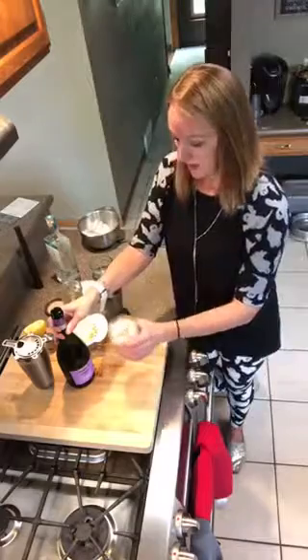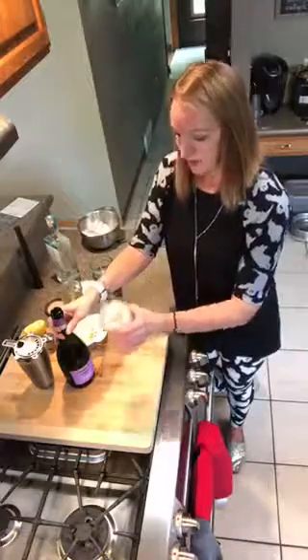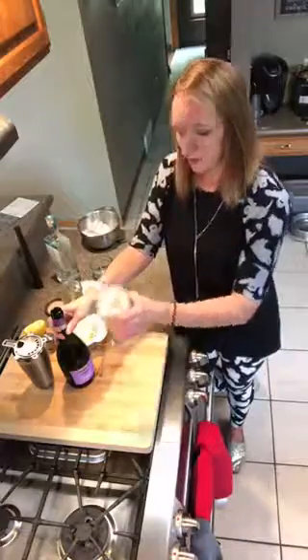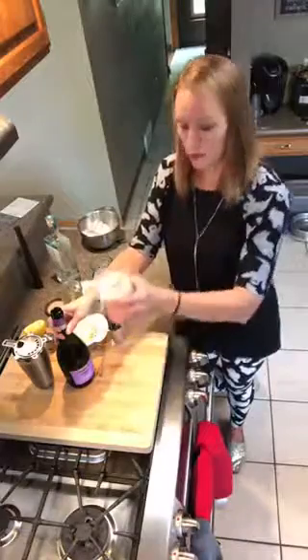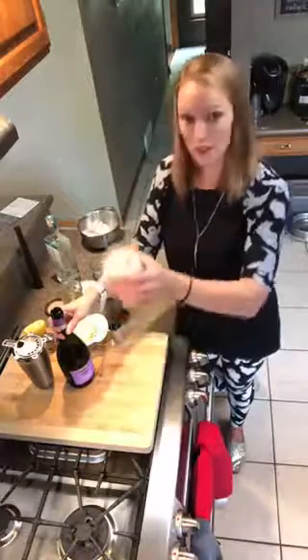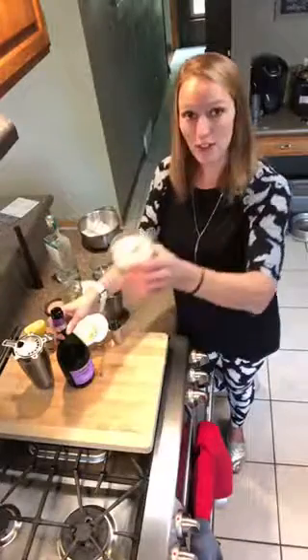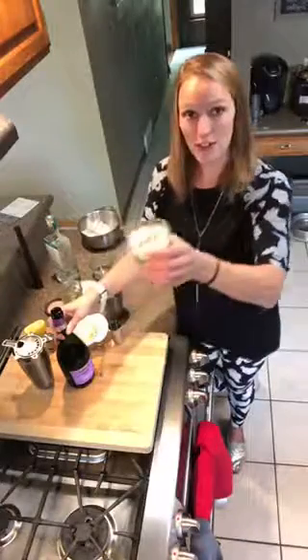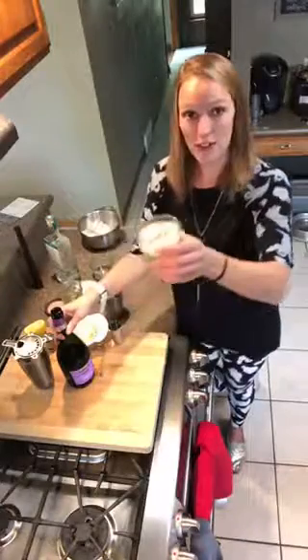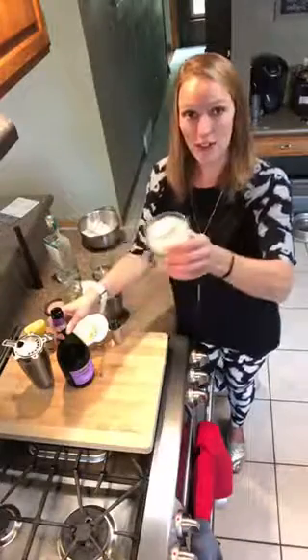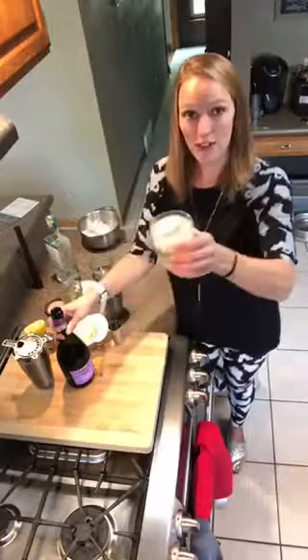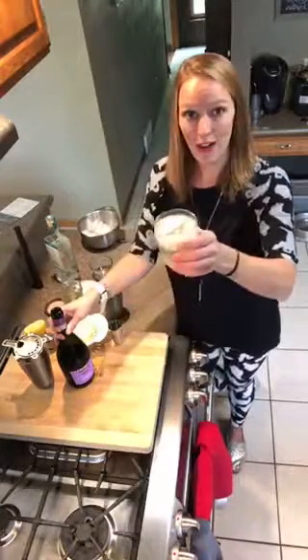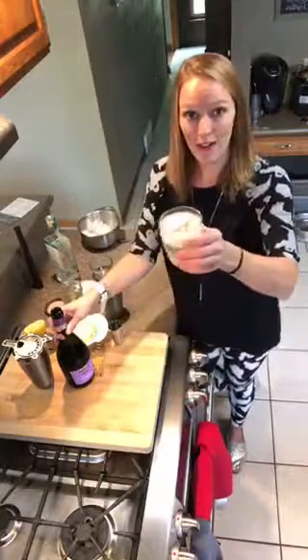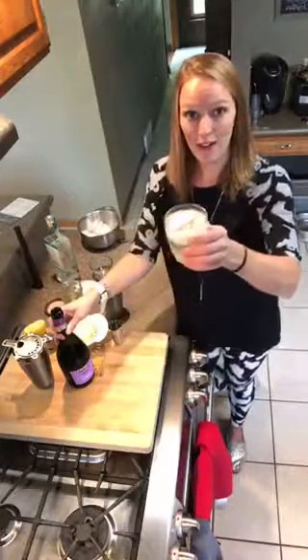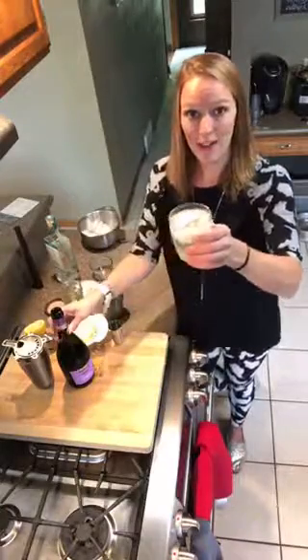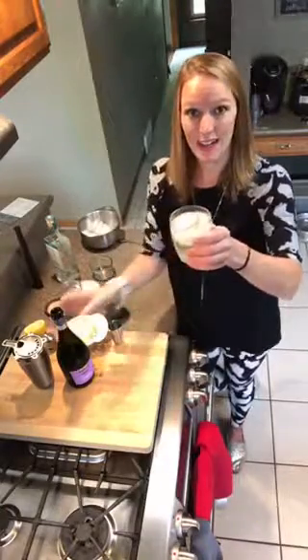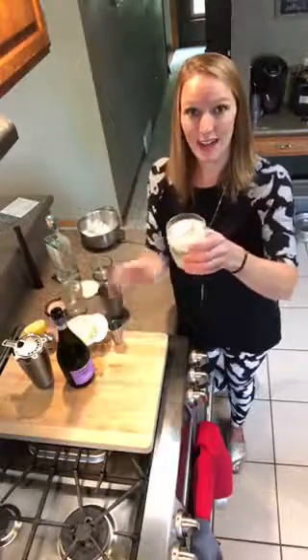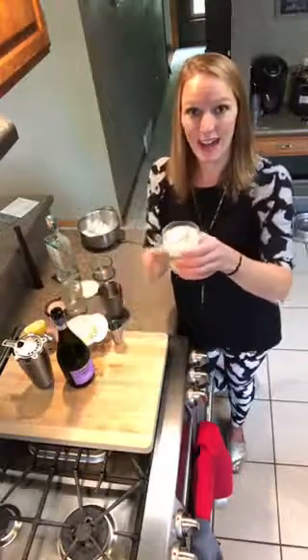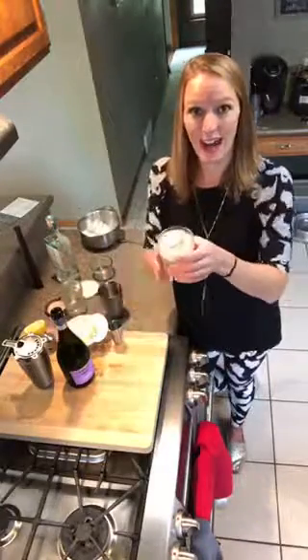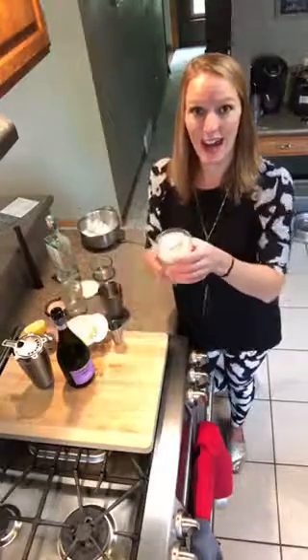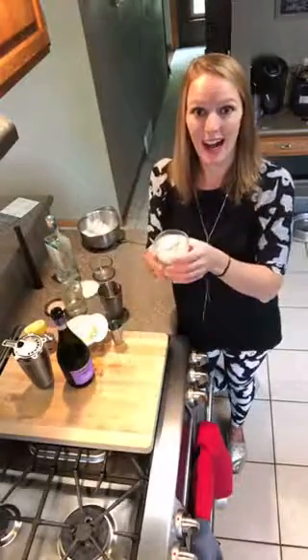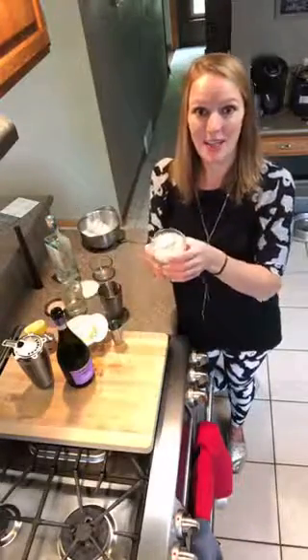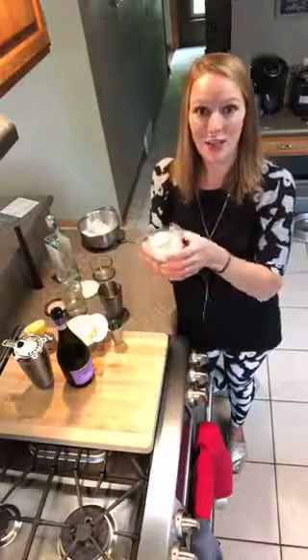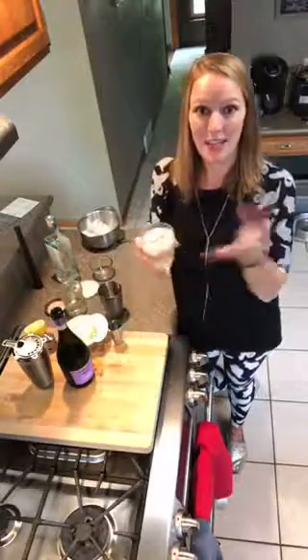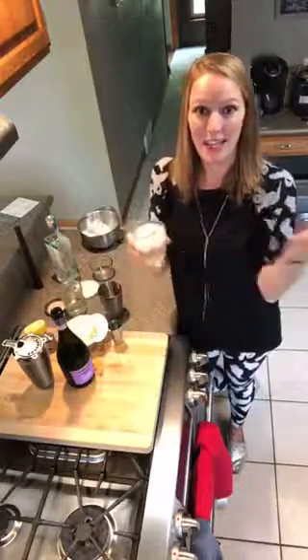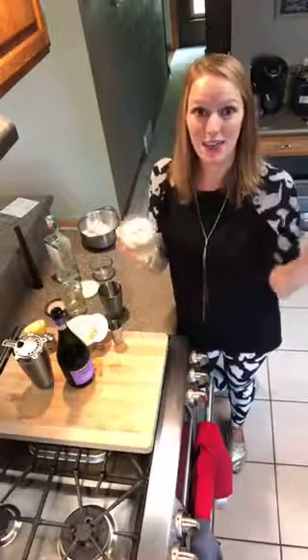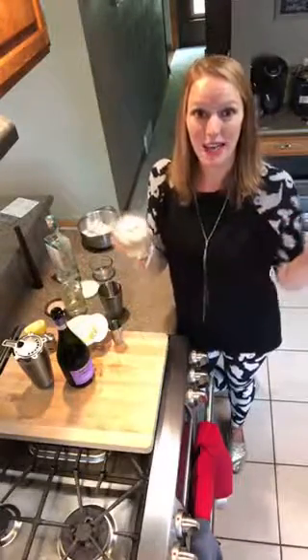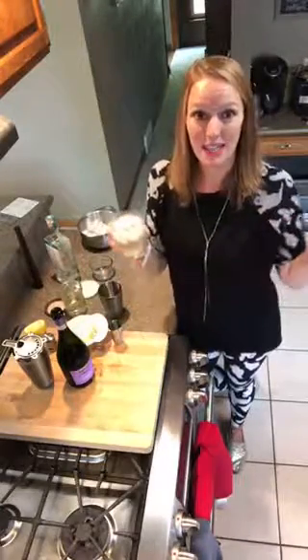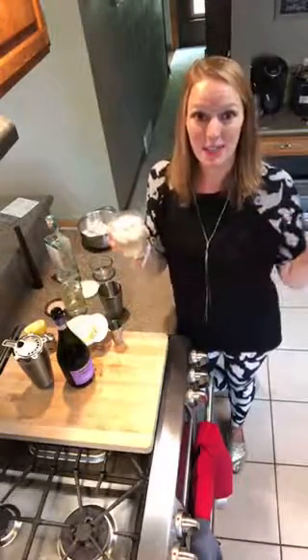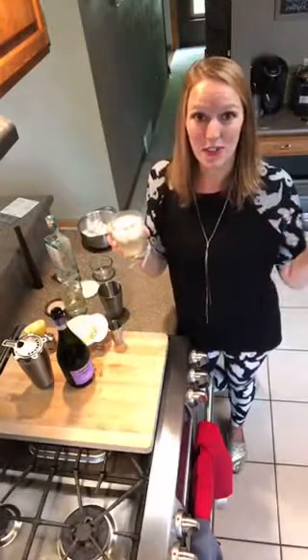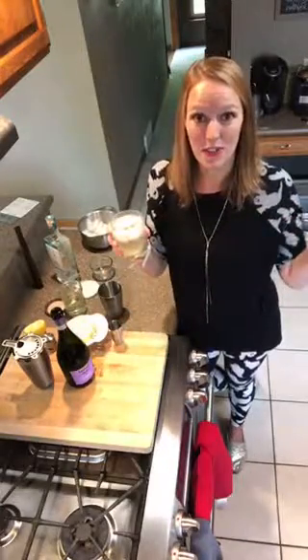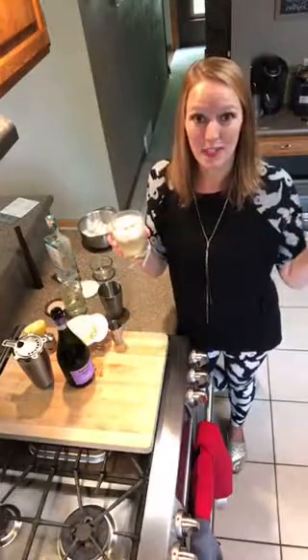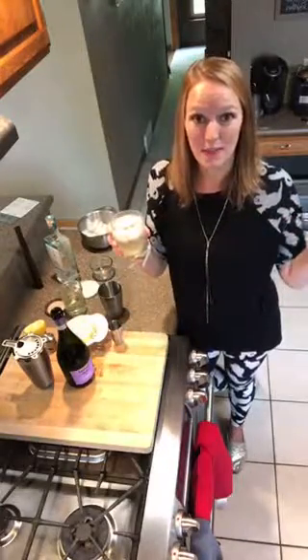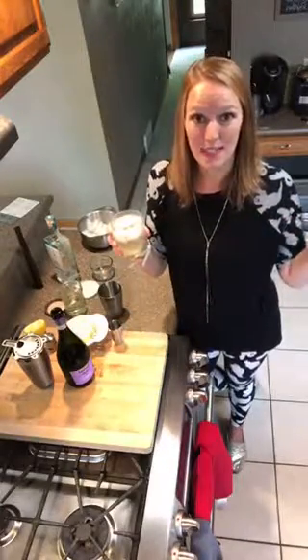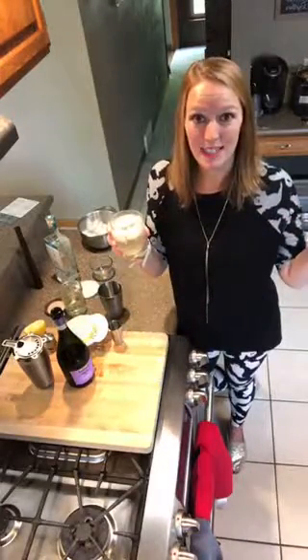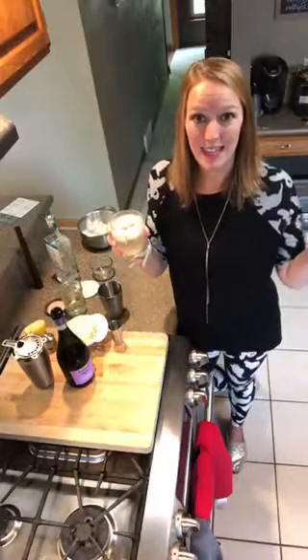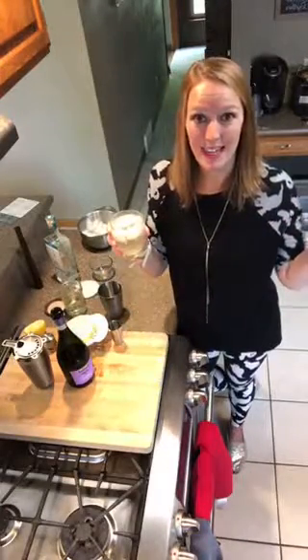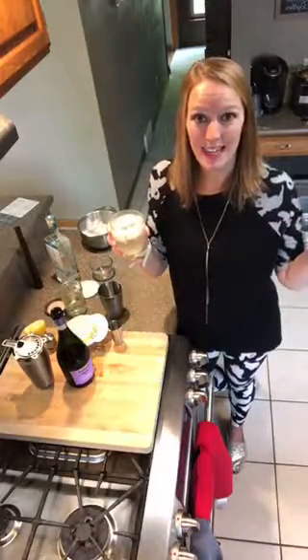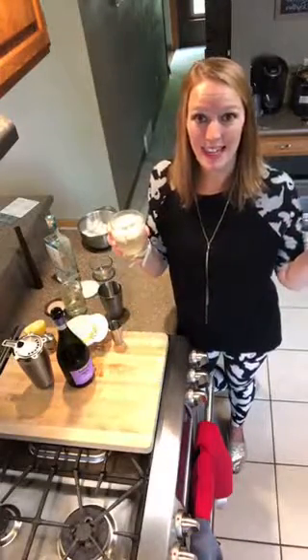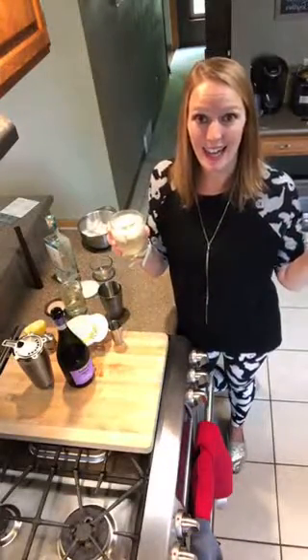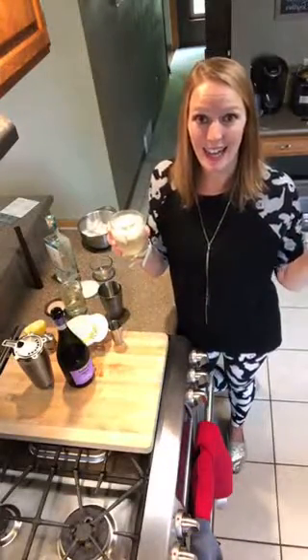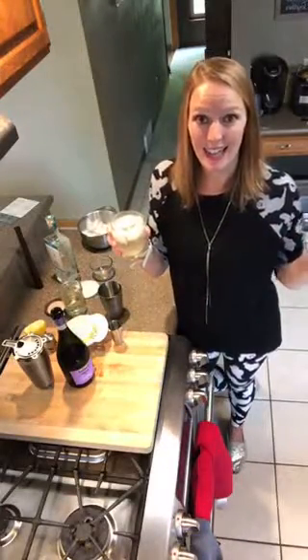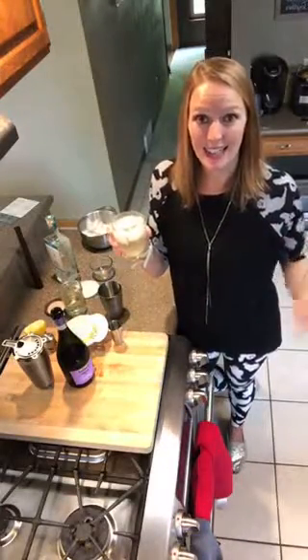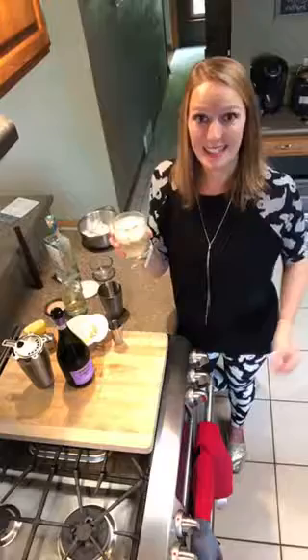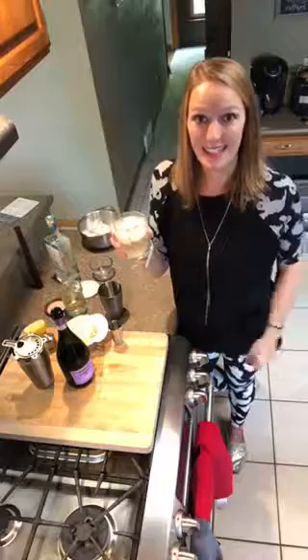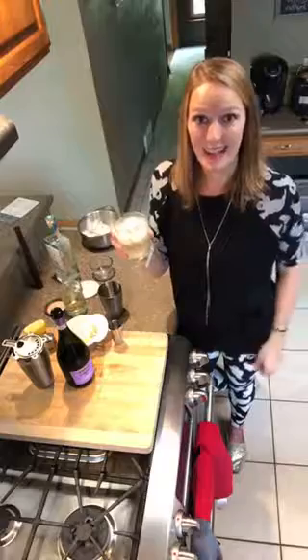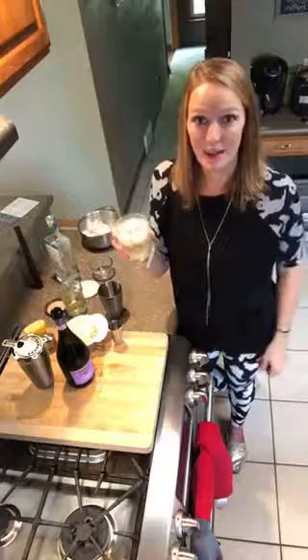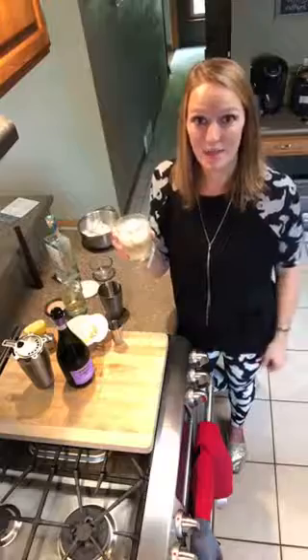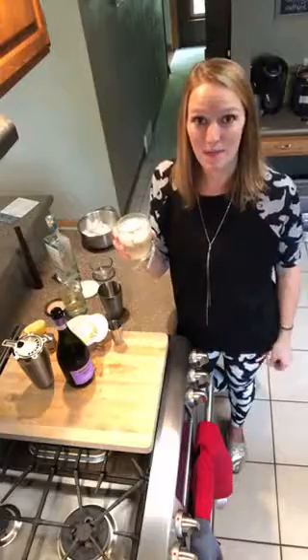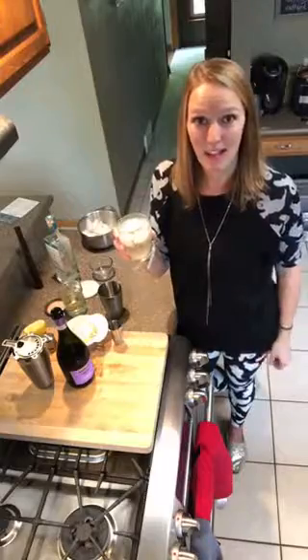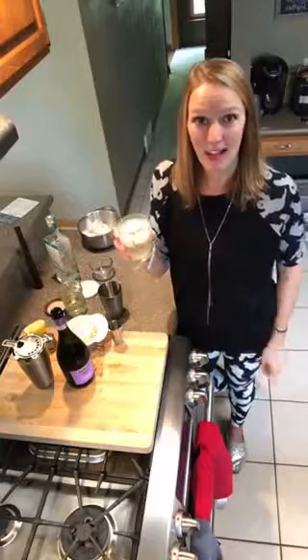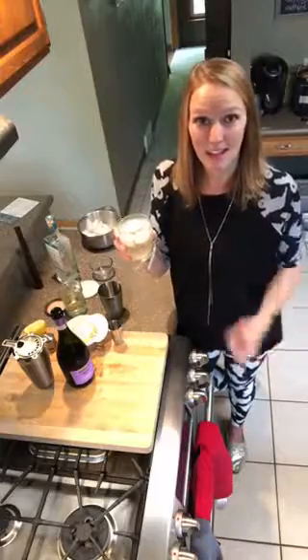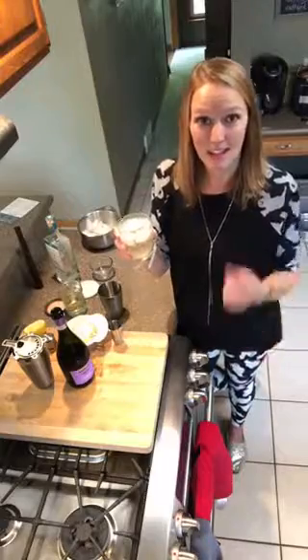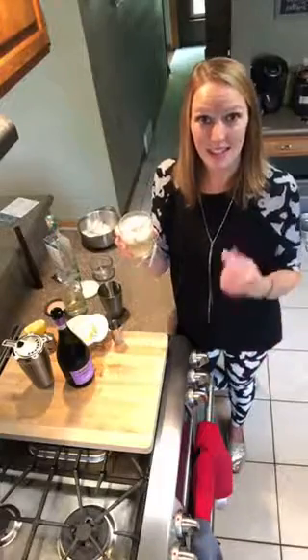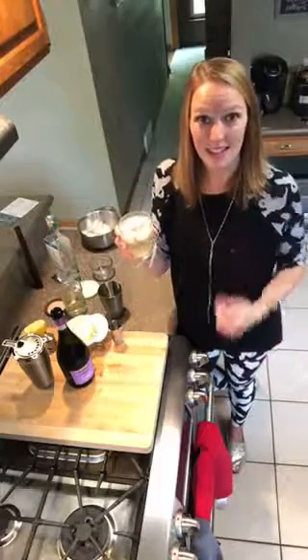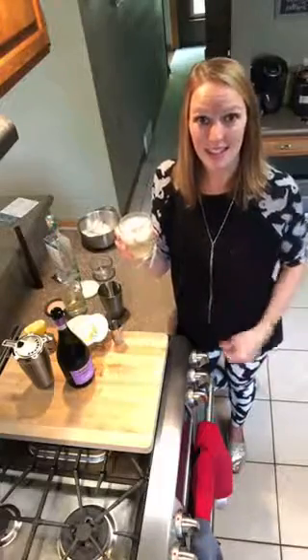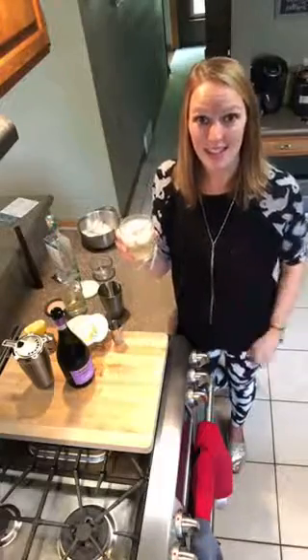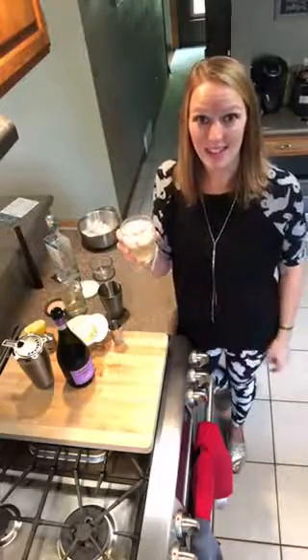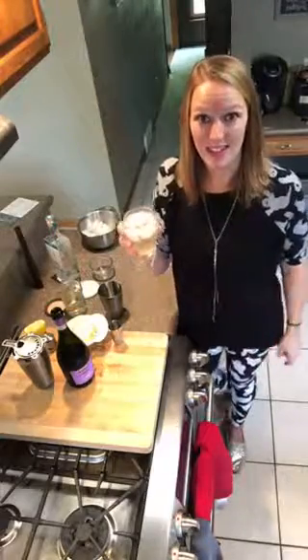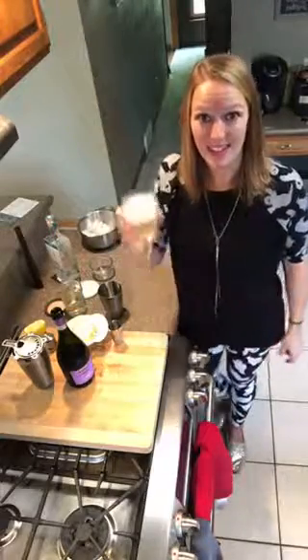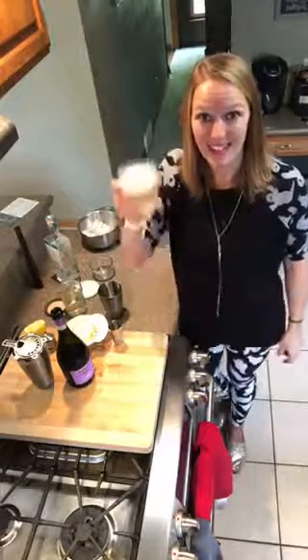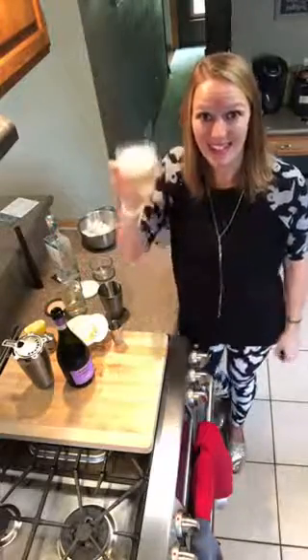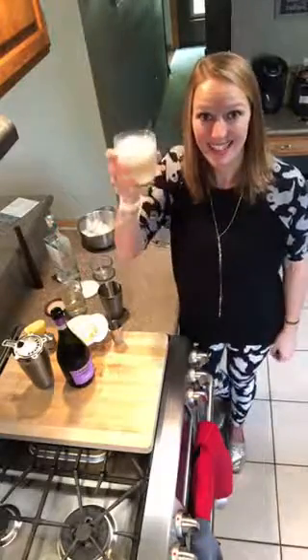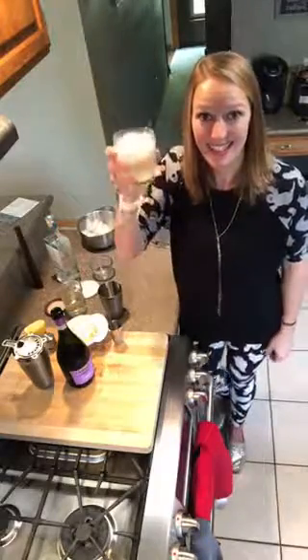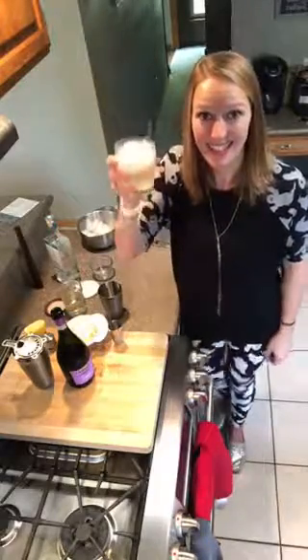It's the French 75. Thank you guys for joining me today and I'll see you next Thursday. Cheers!